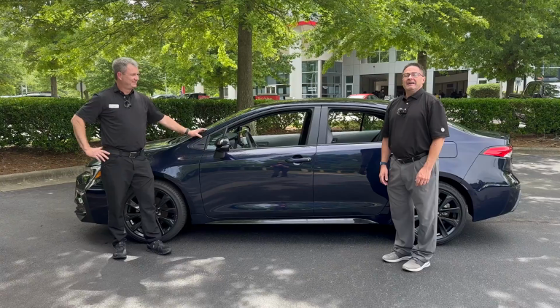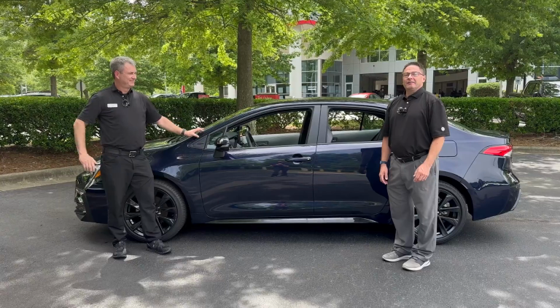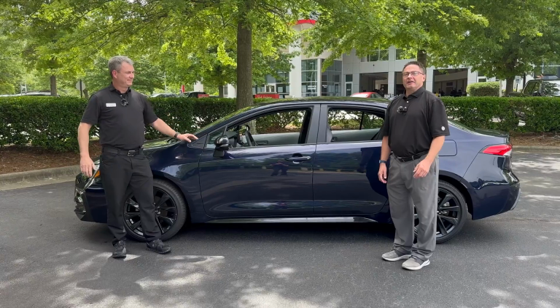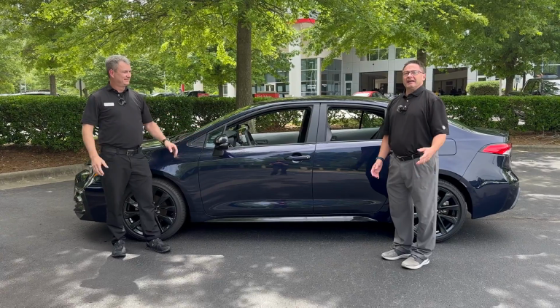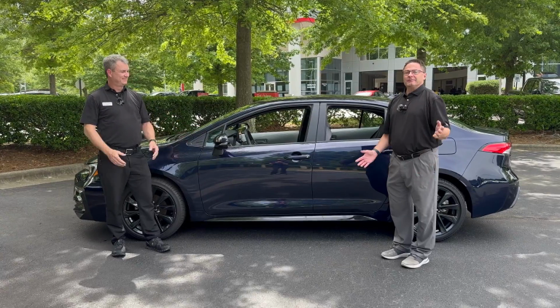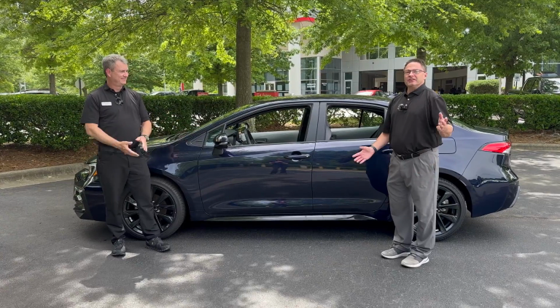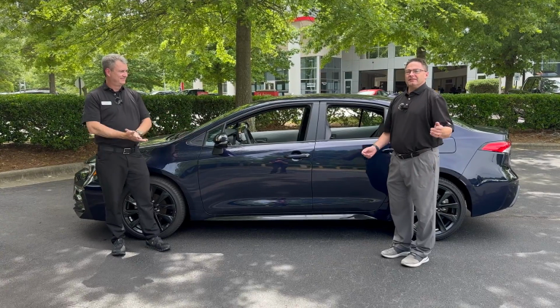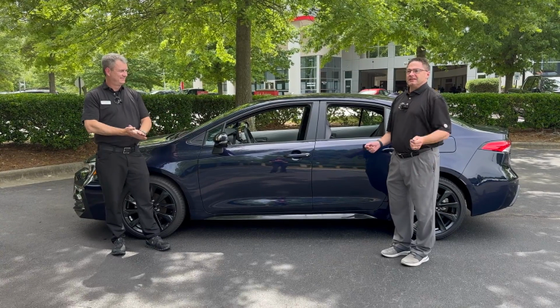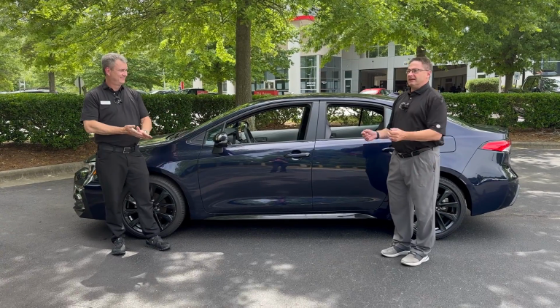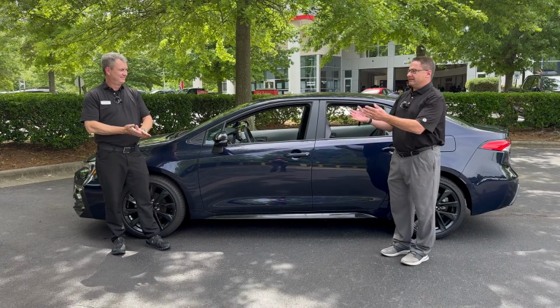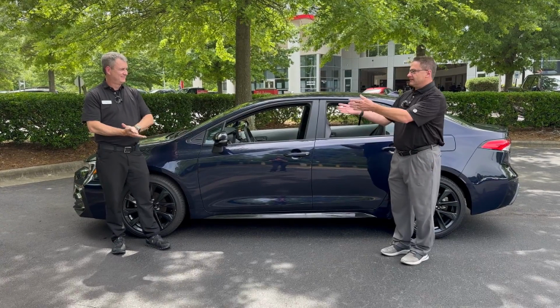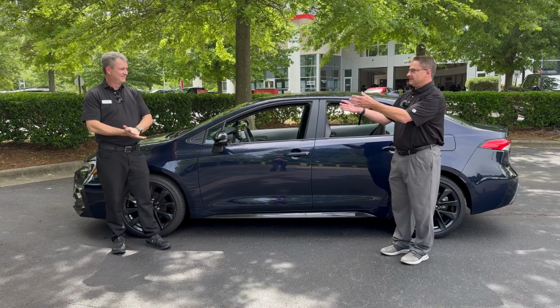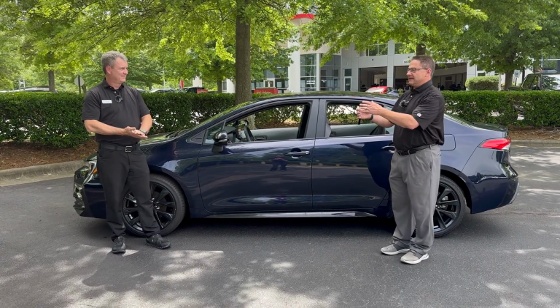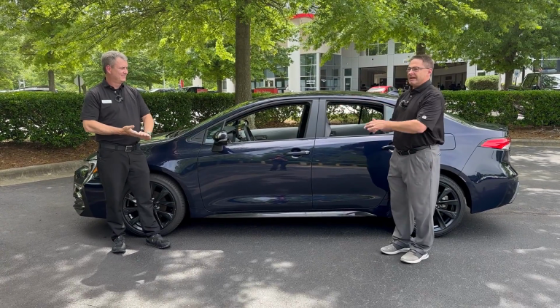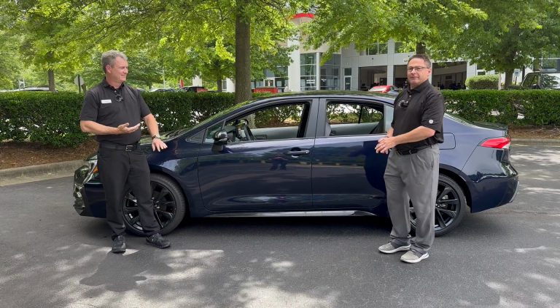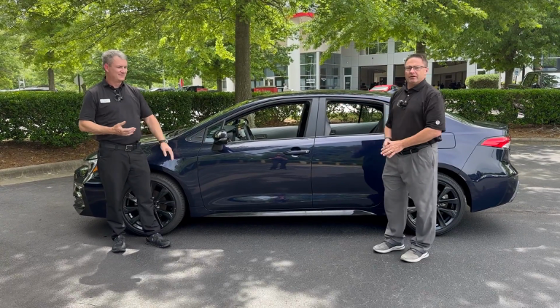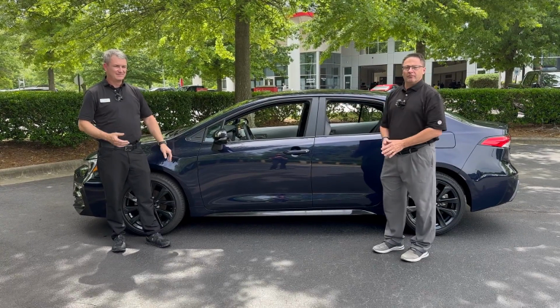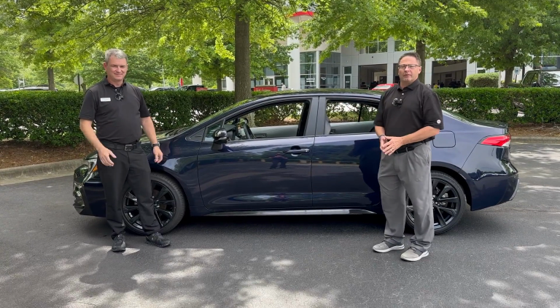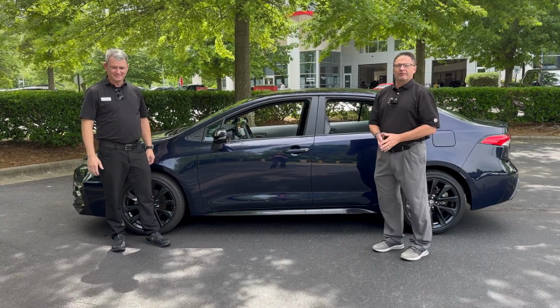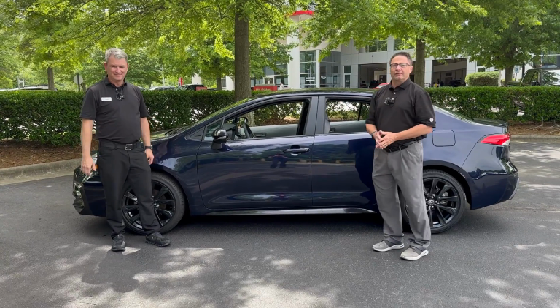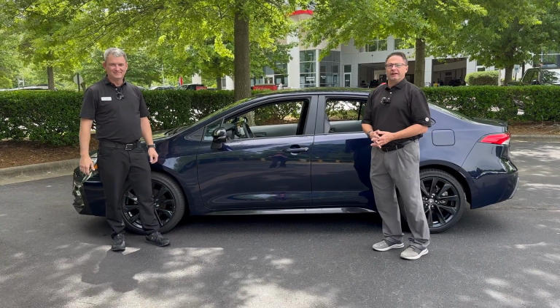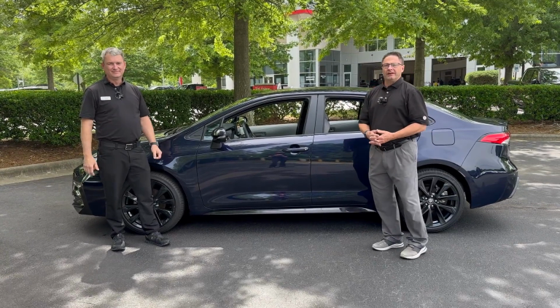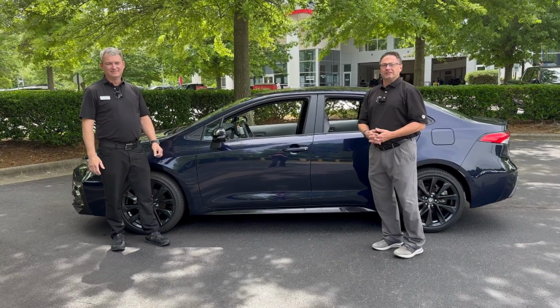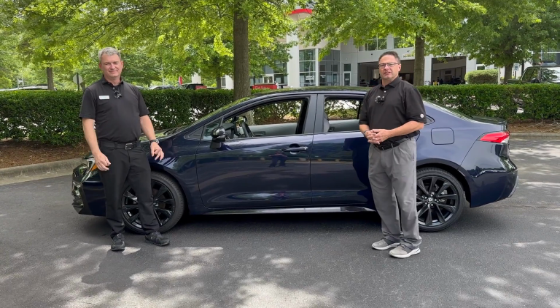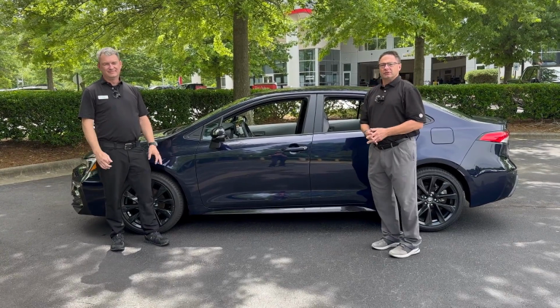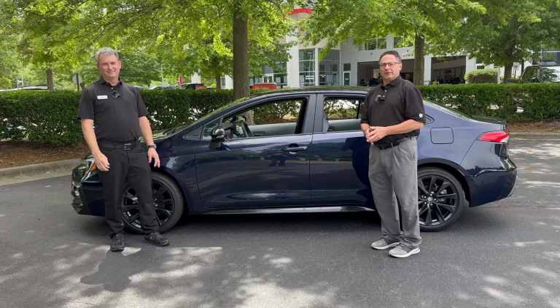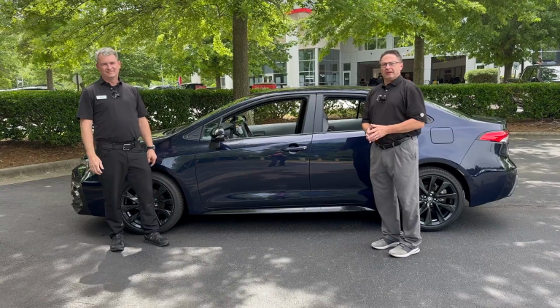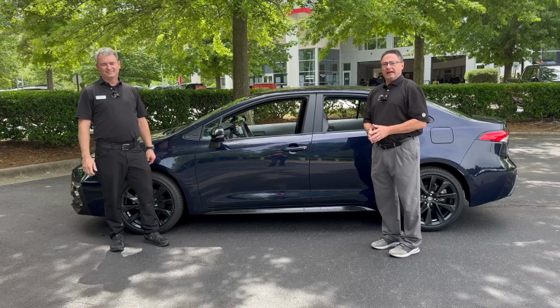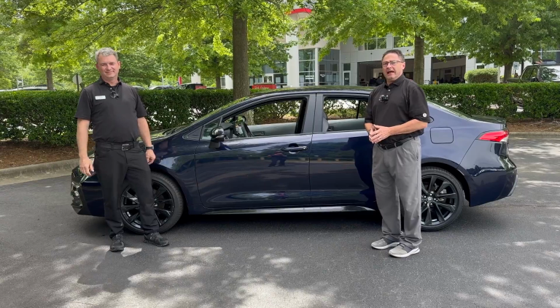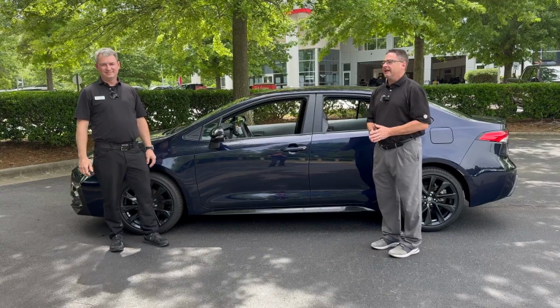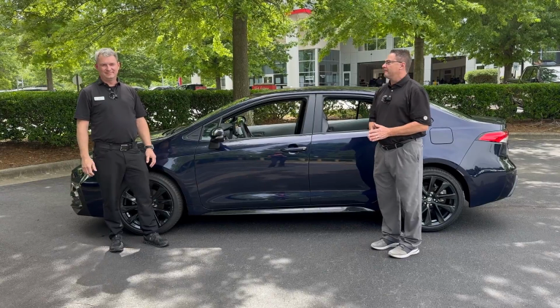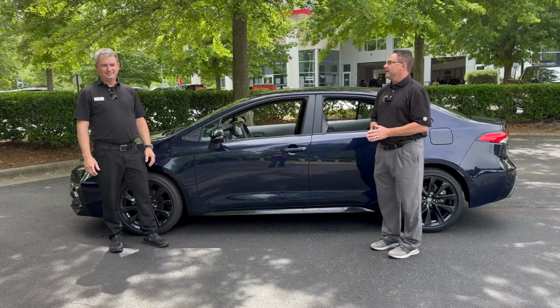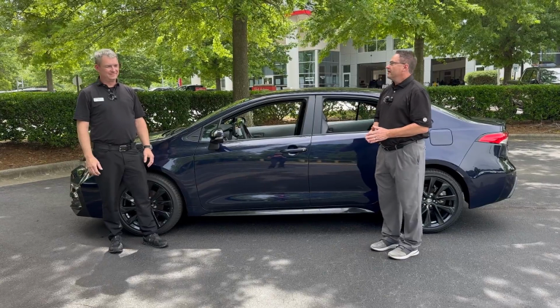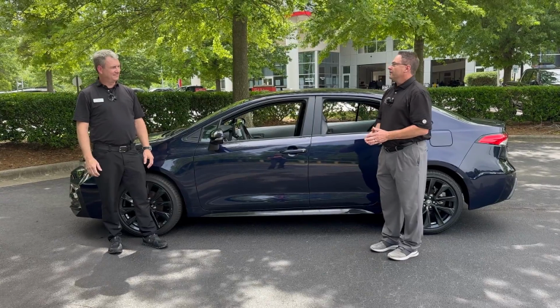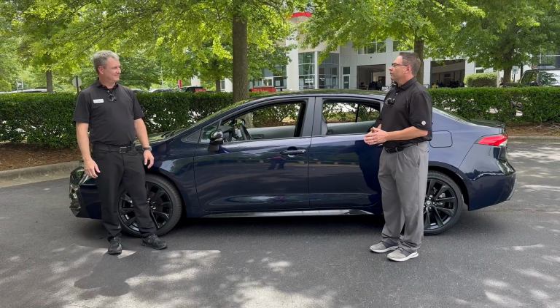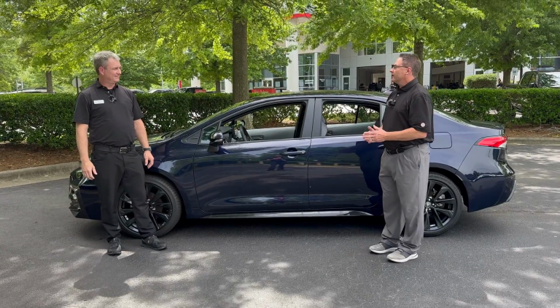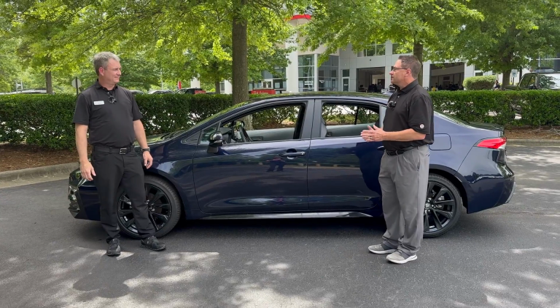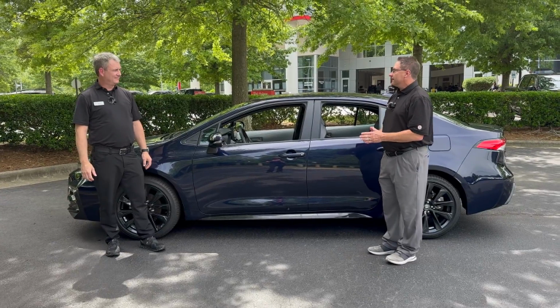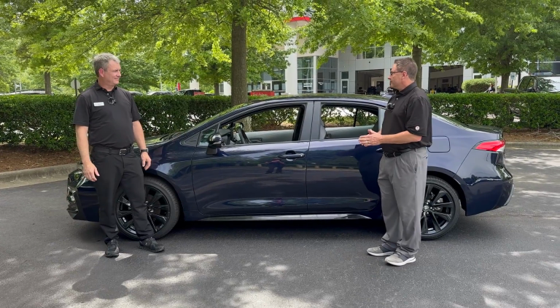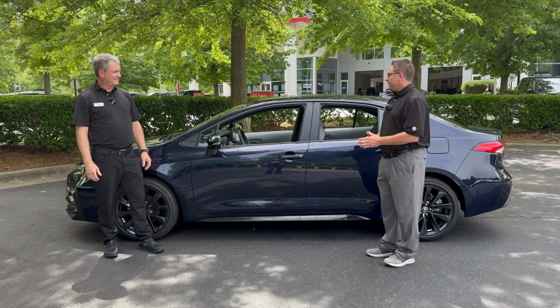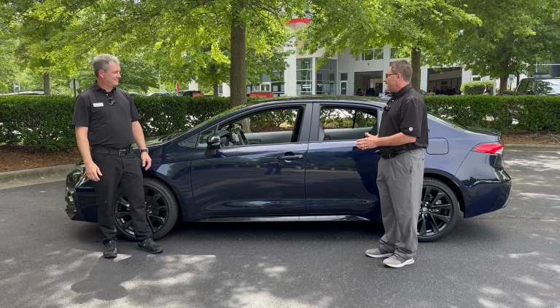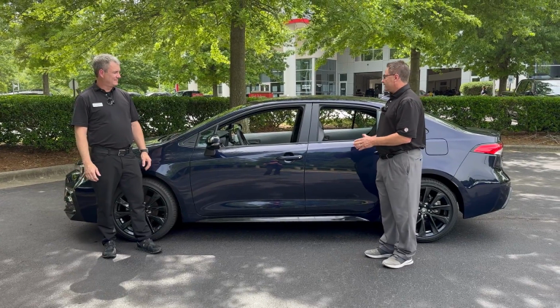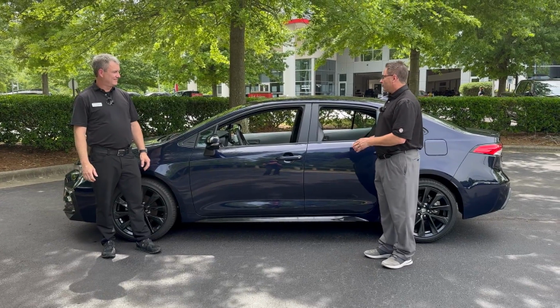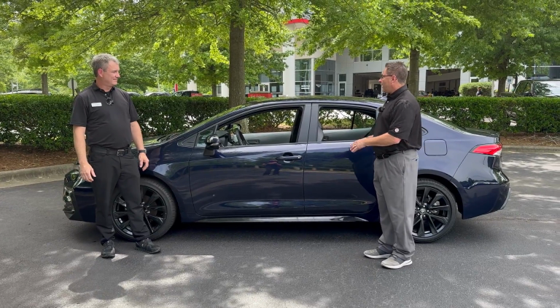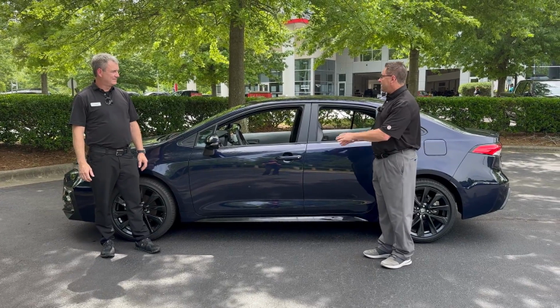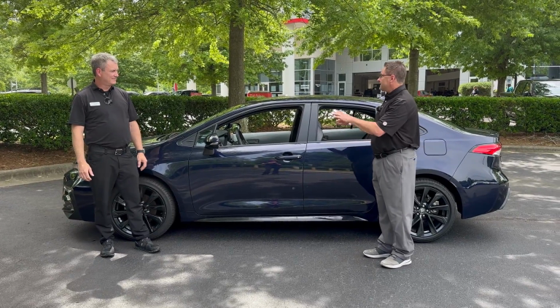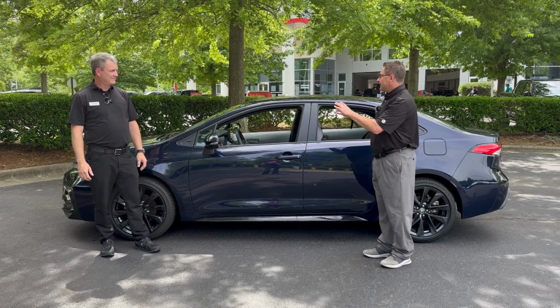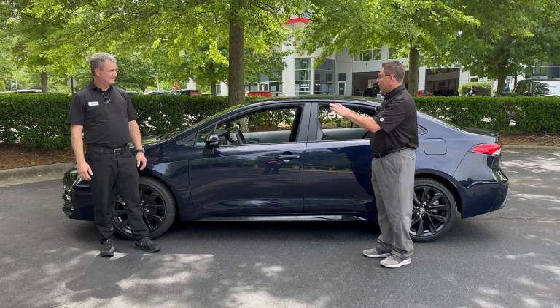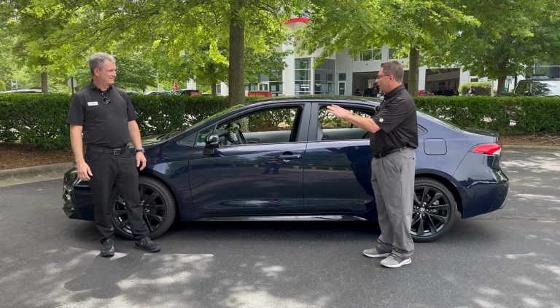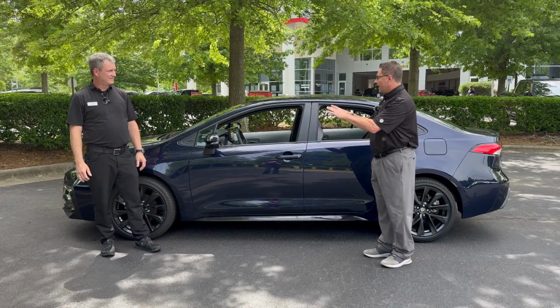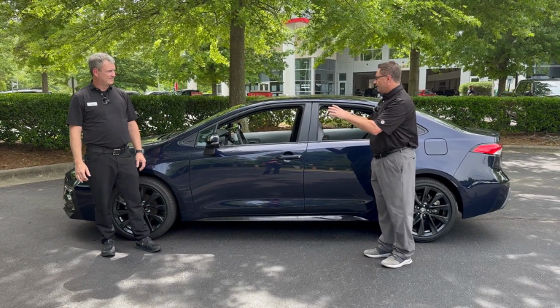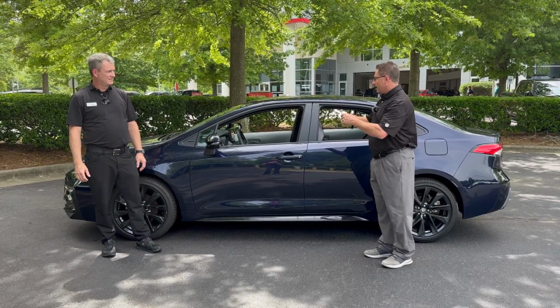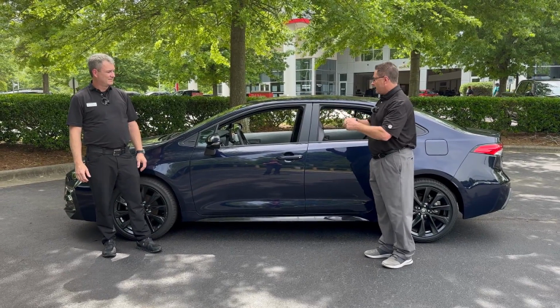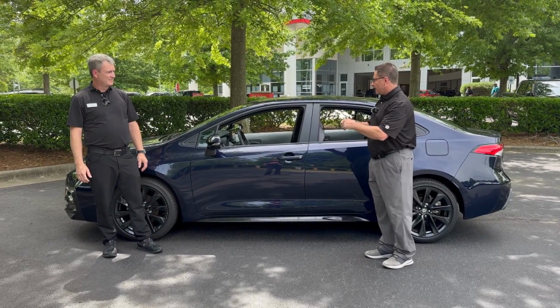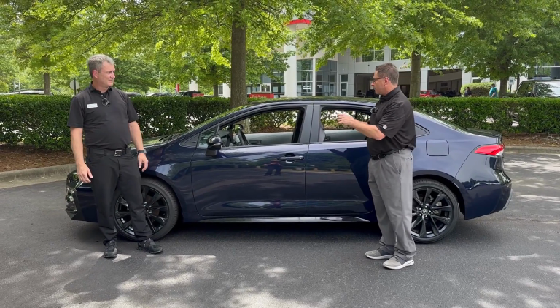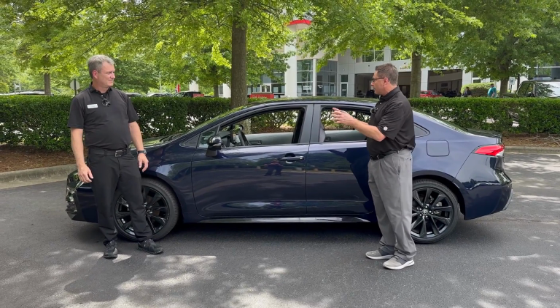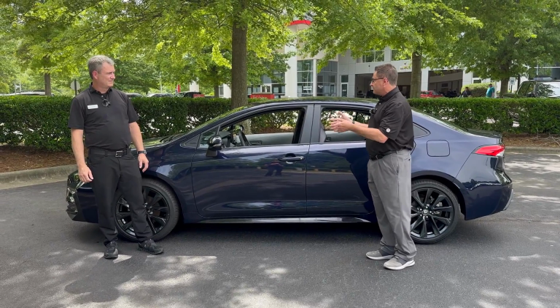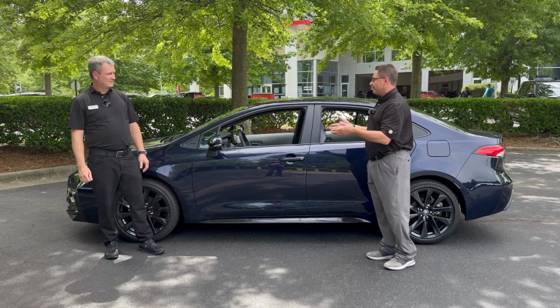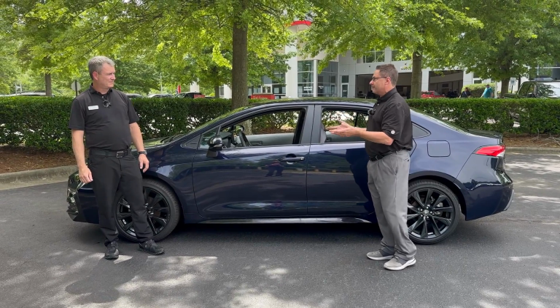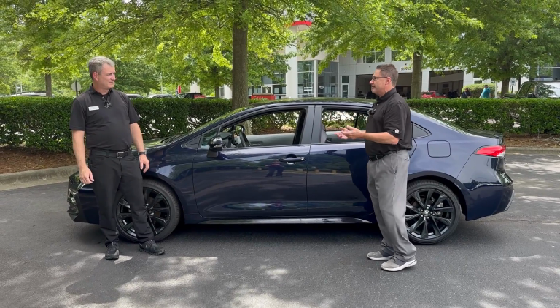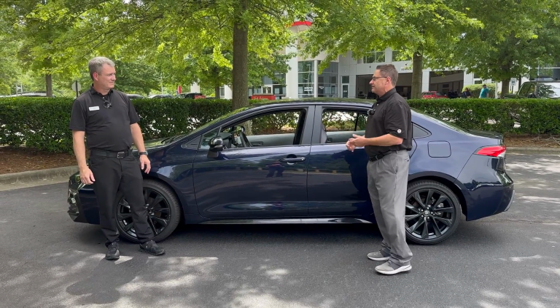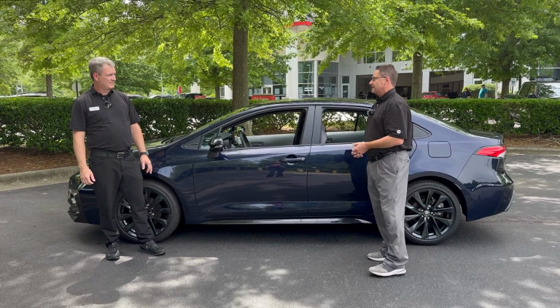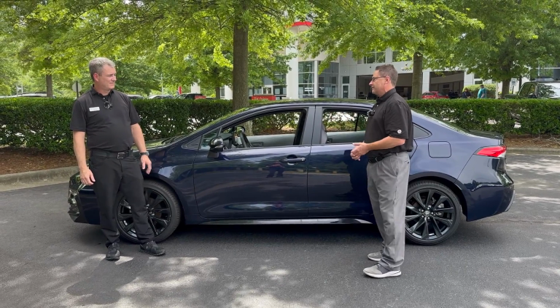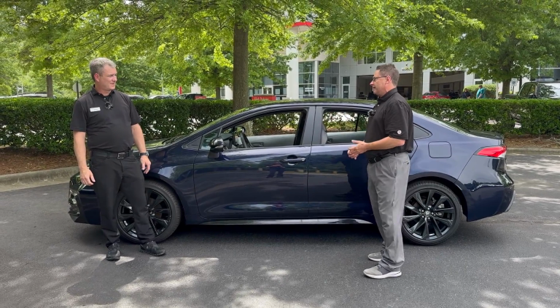Hi everybody, I'm Jeff Teague. This is Adam Newton. We're with Fred Anderson Toyota. Adam, the rear seat reminder — why does that go off on our multi-information display?